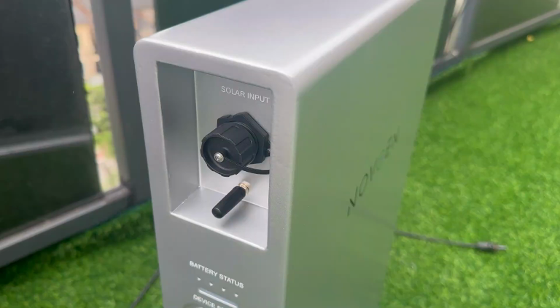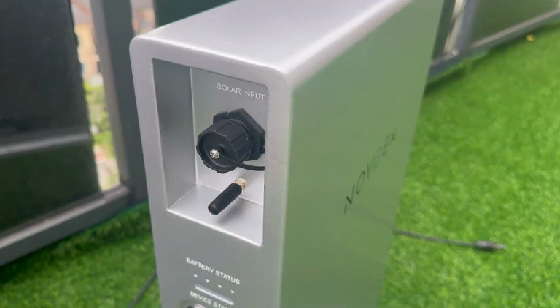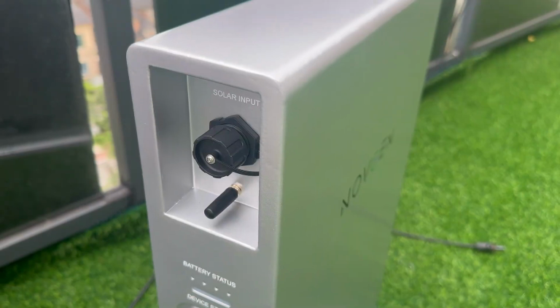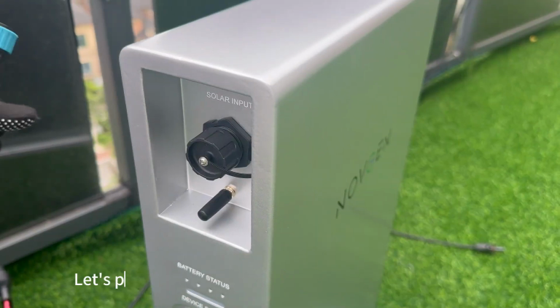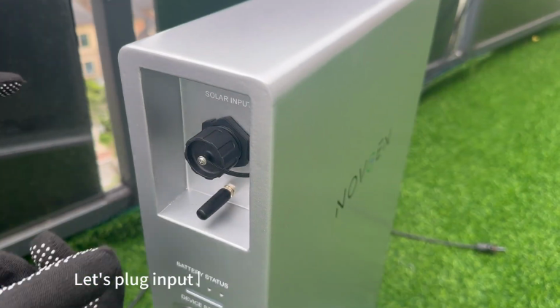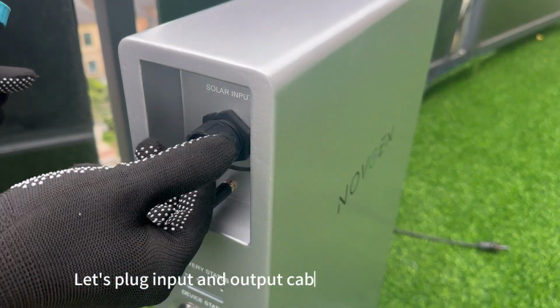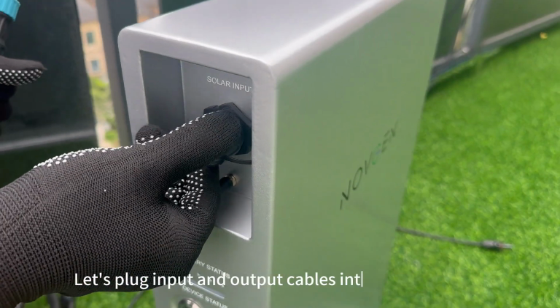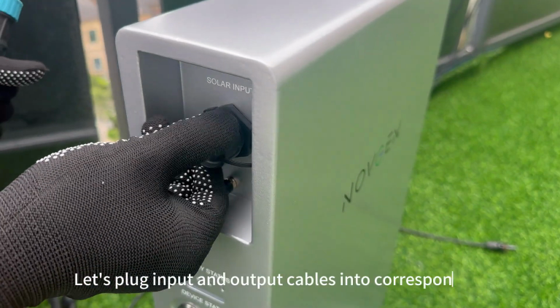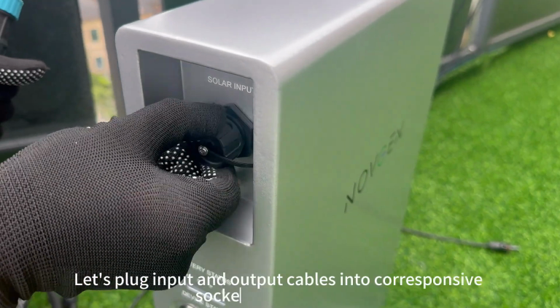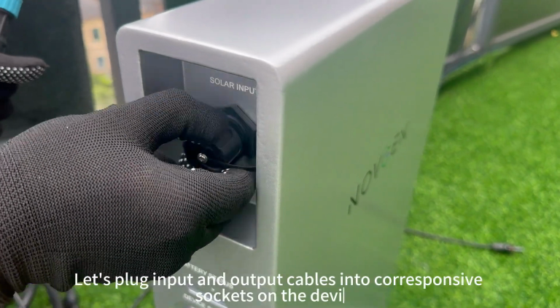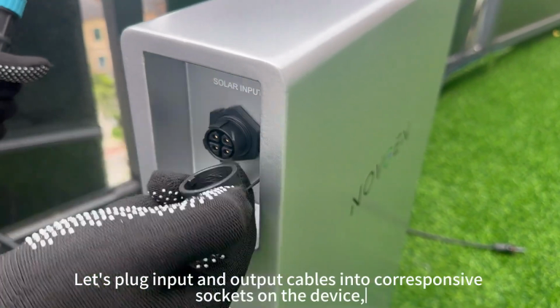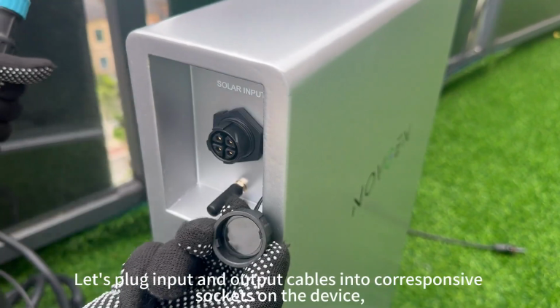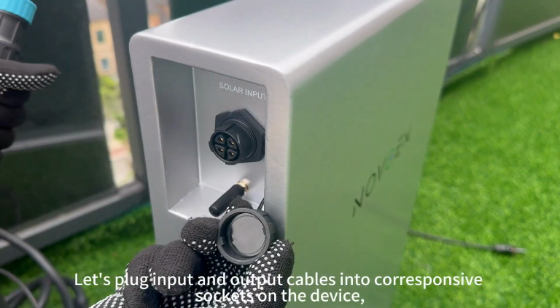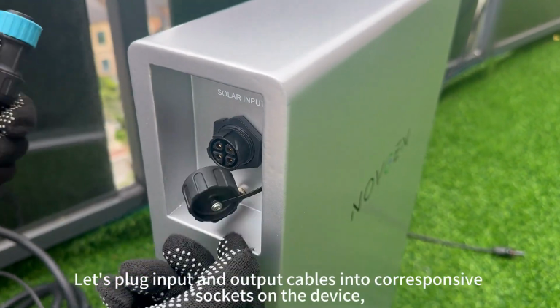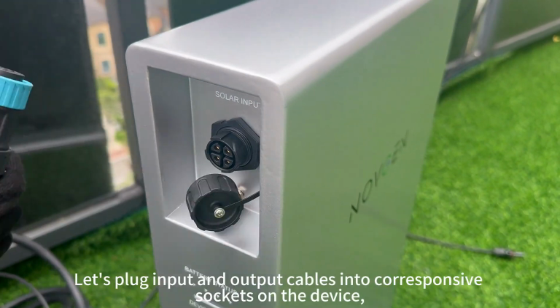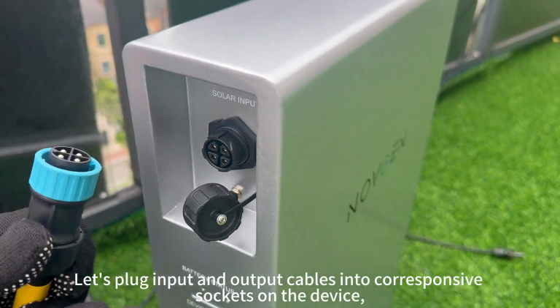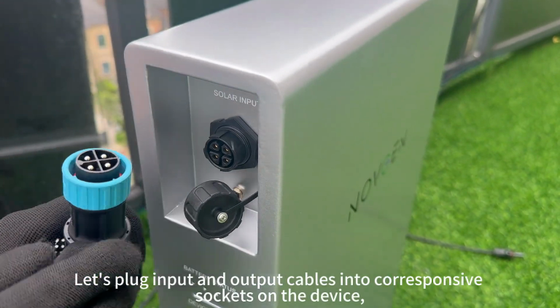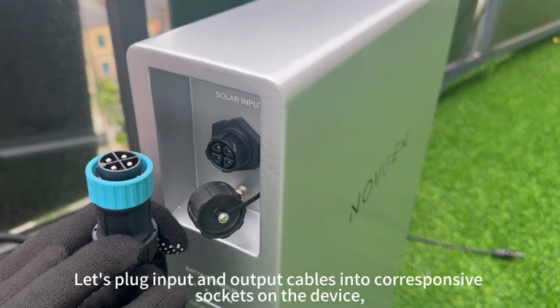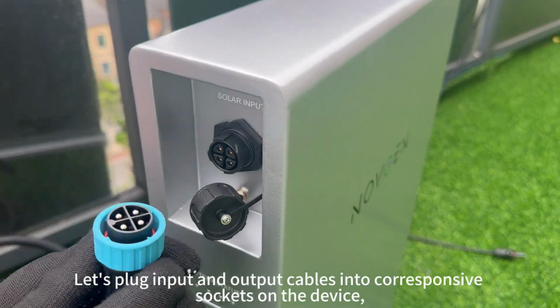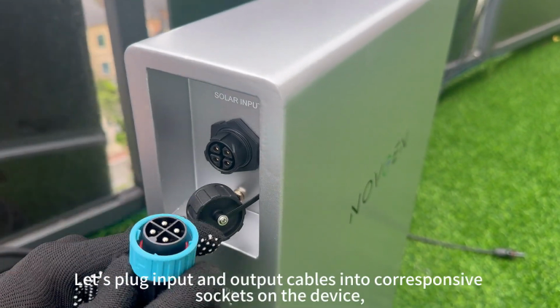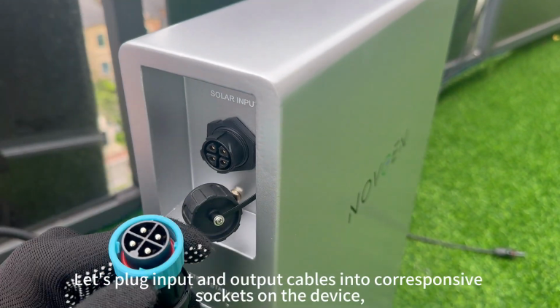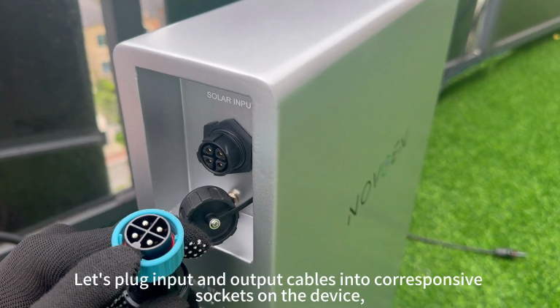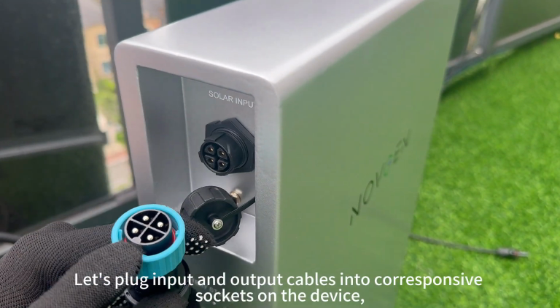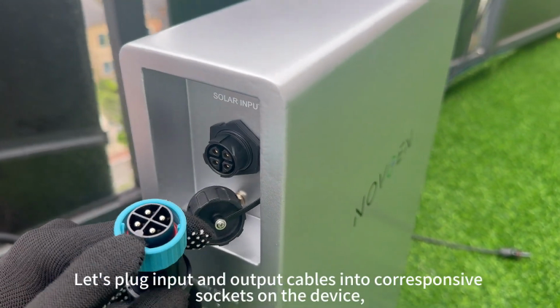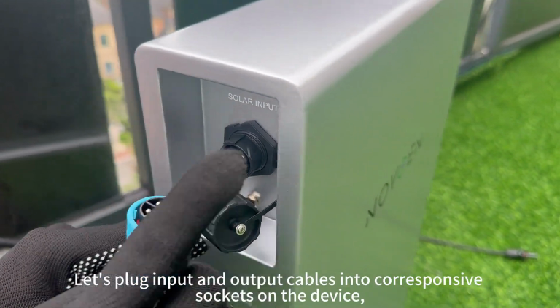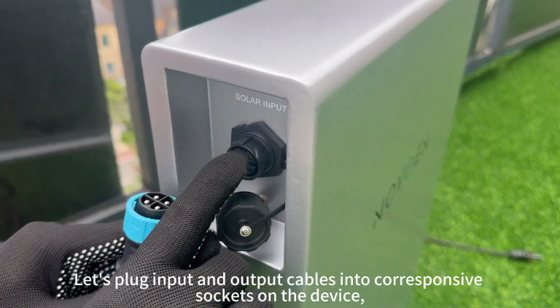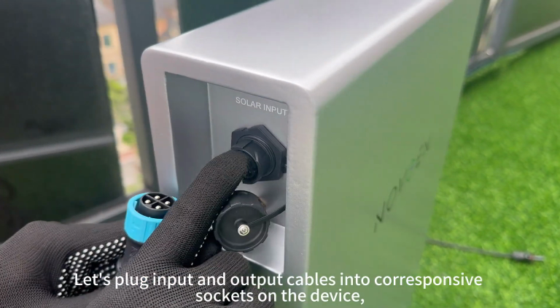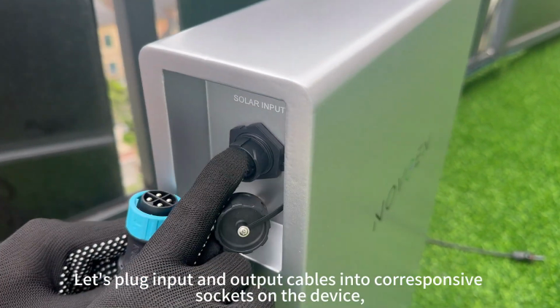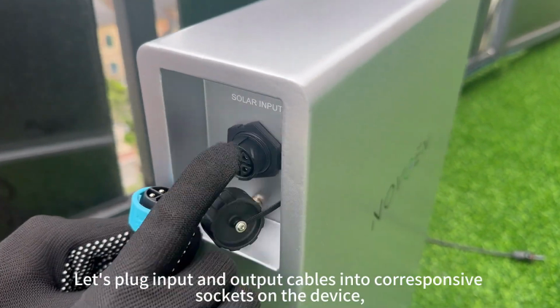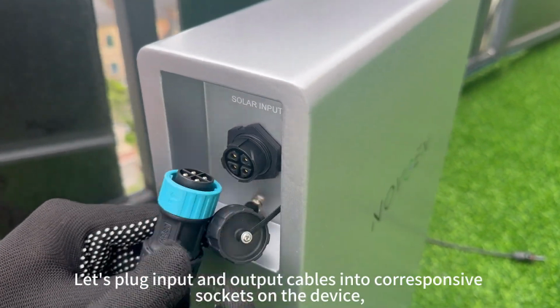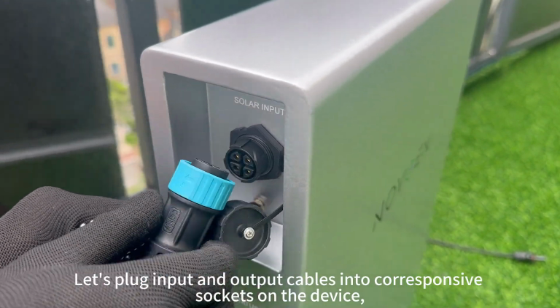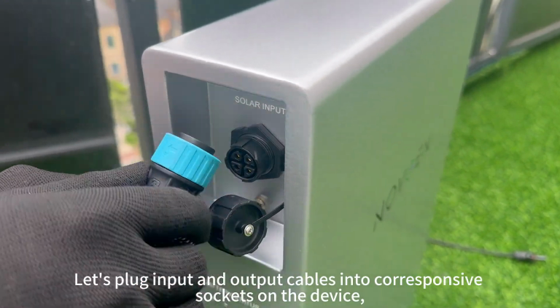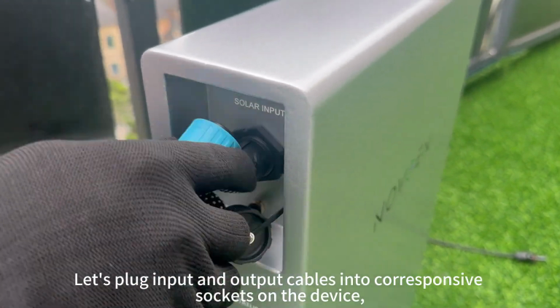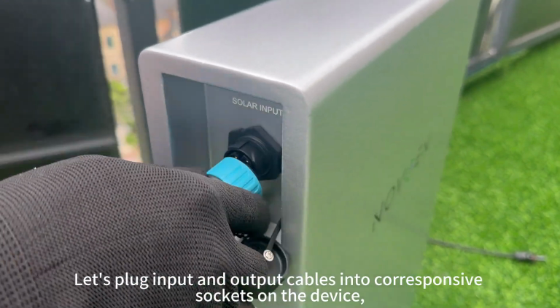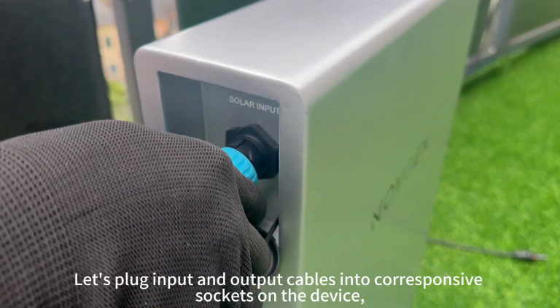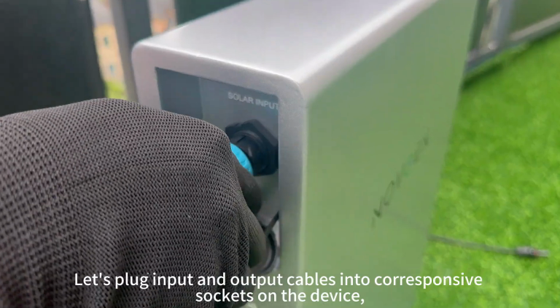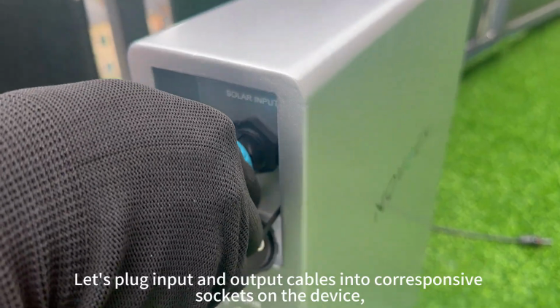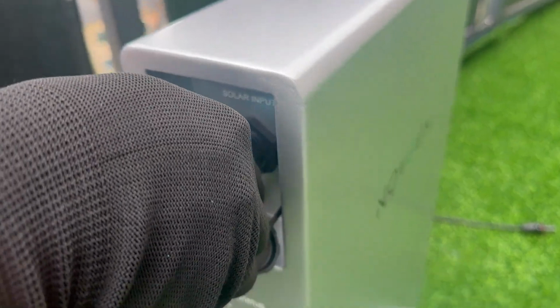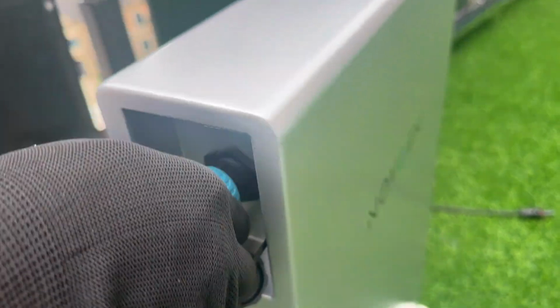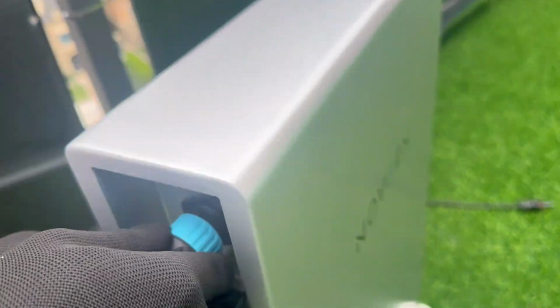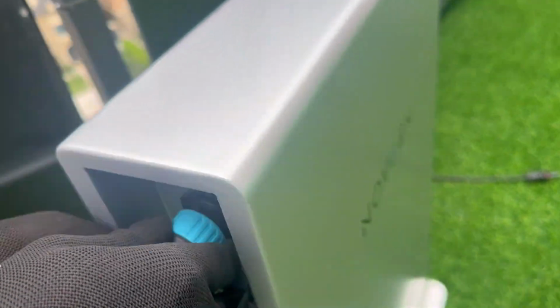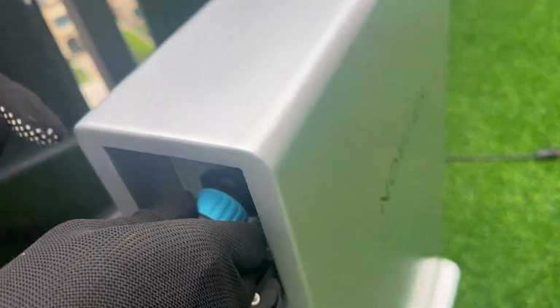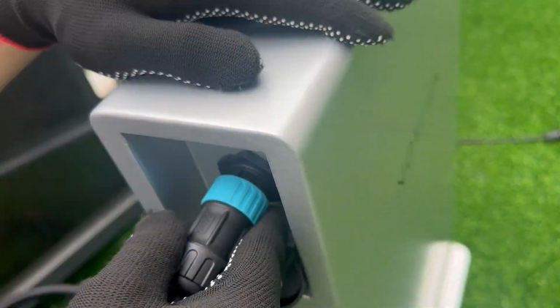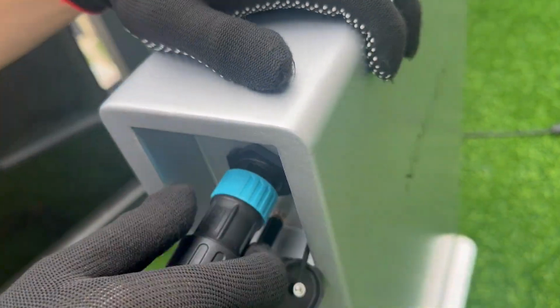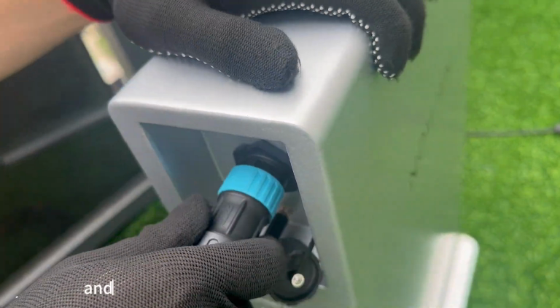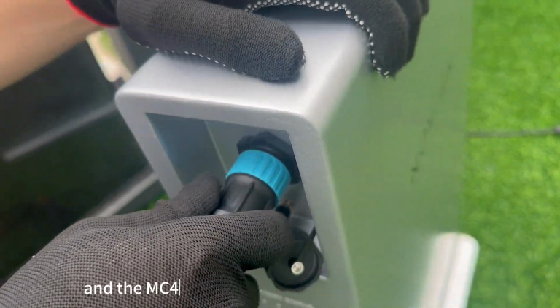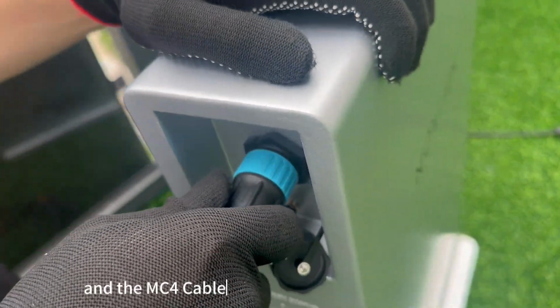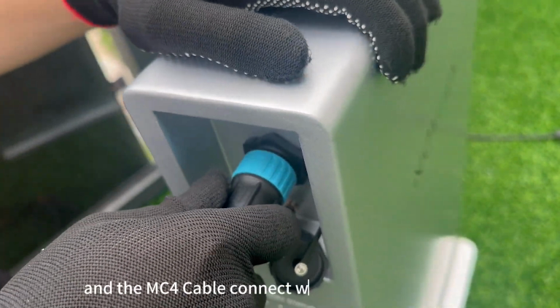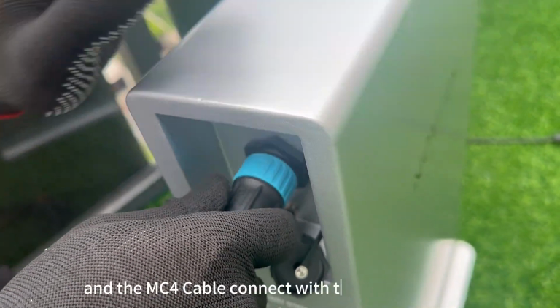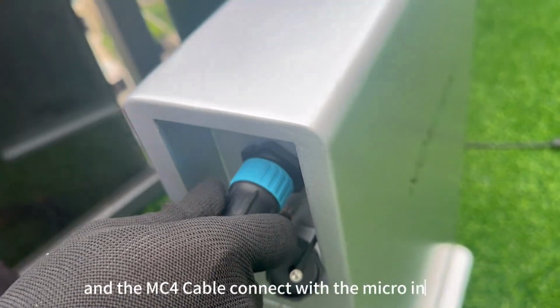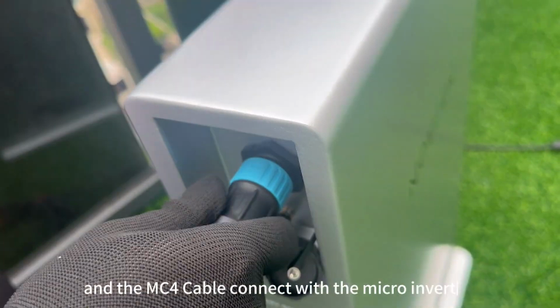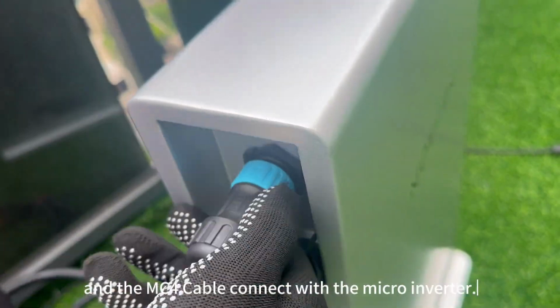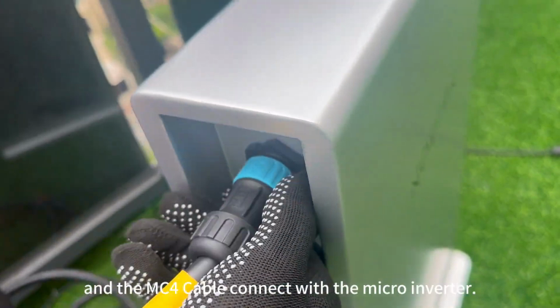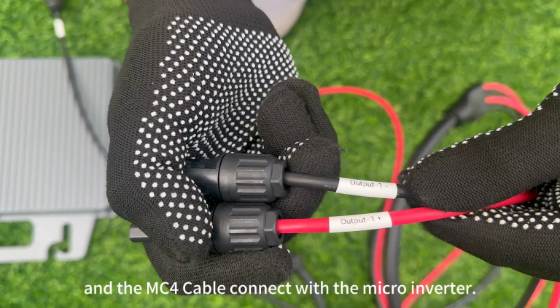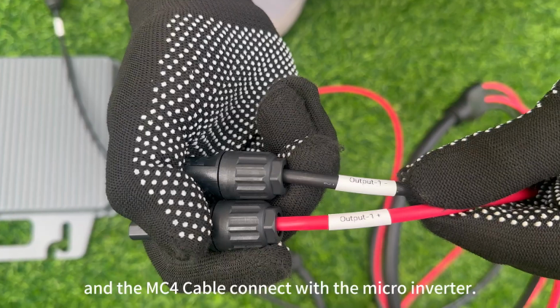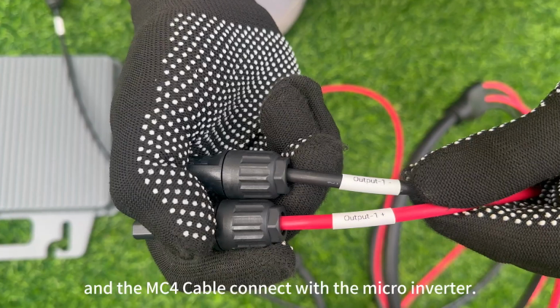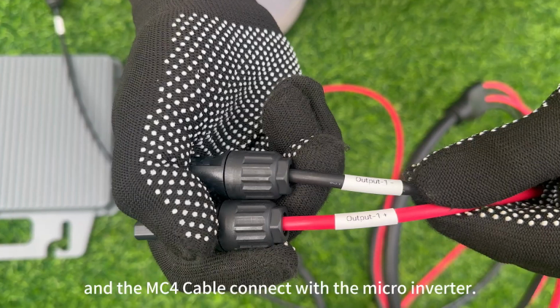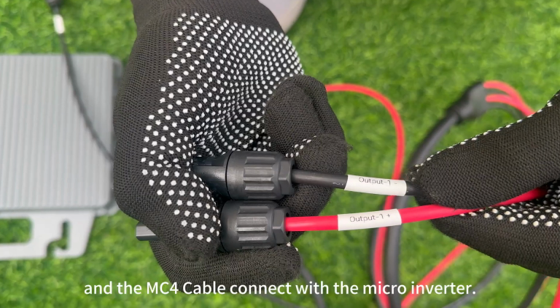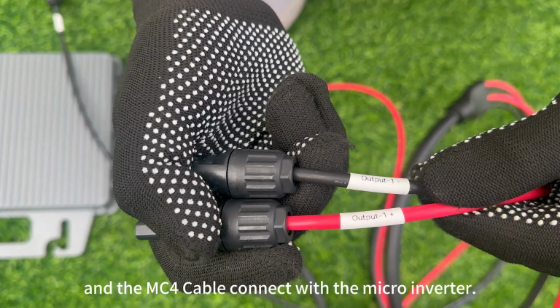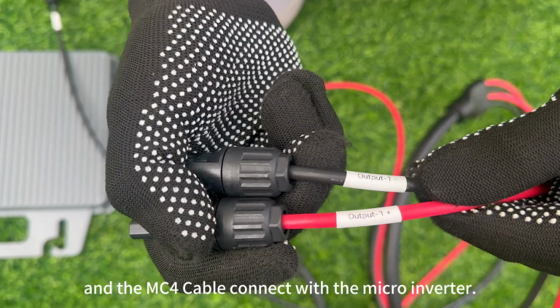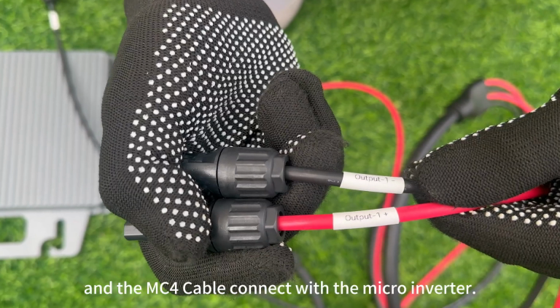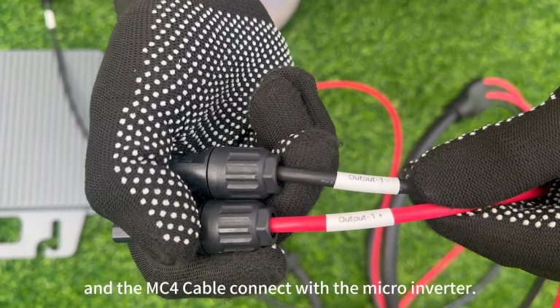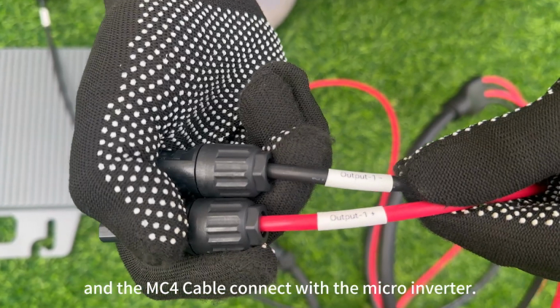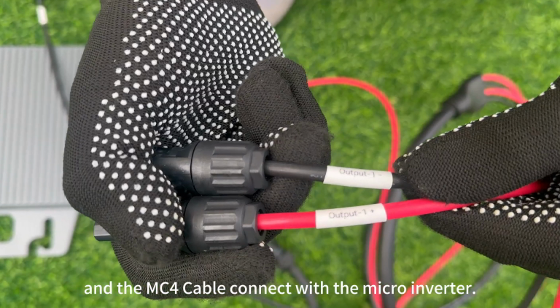Let's plug the input and output cables into the corresponding sockets on the device, and connect the MC4 cable with the microinverter.